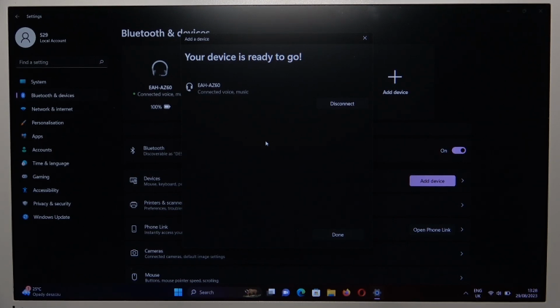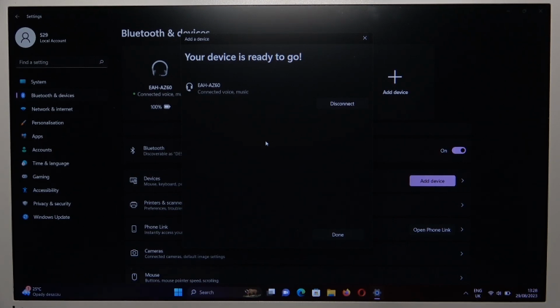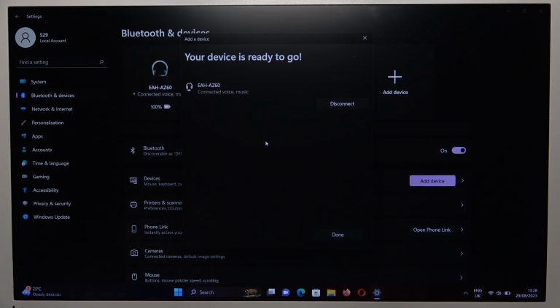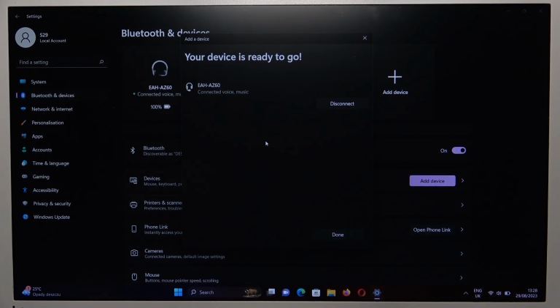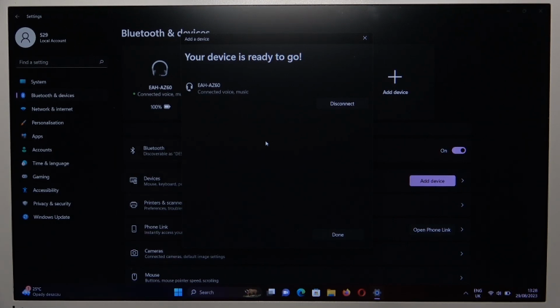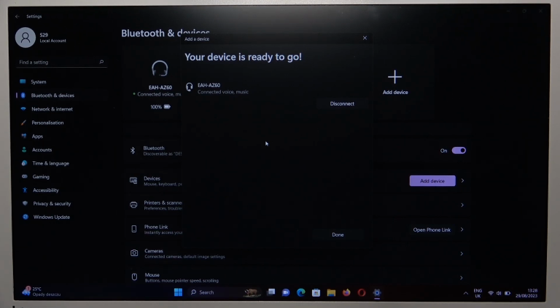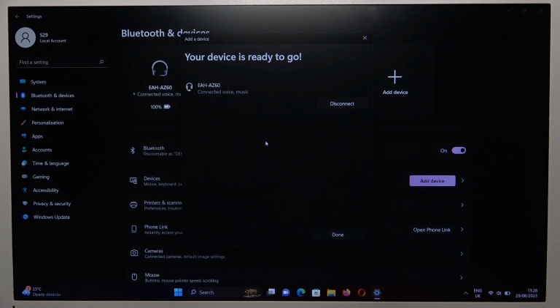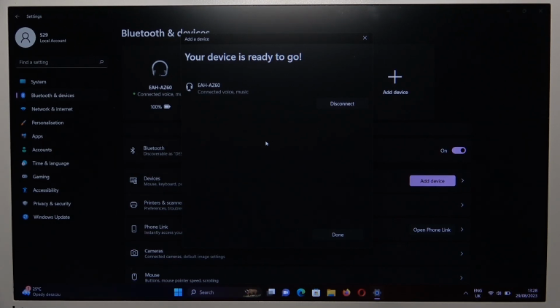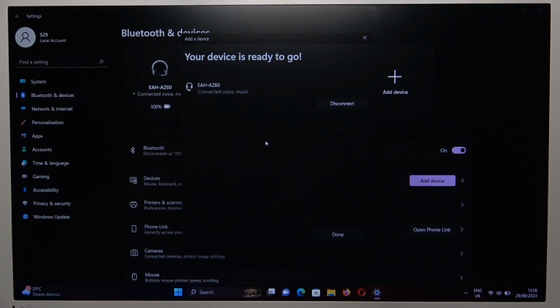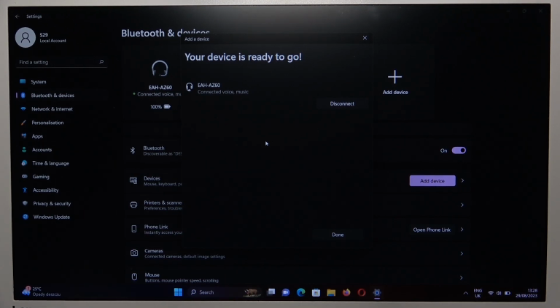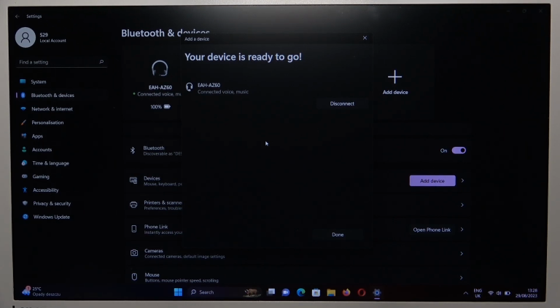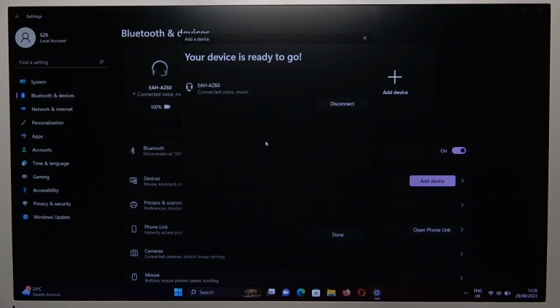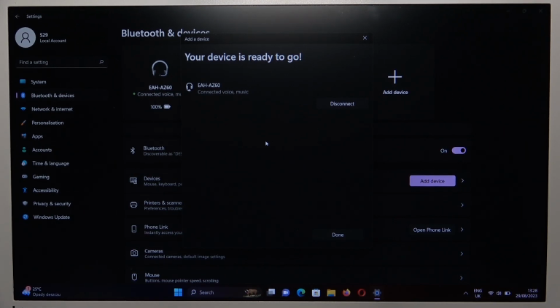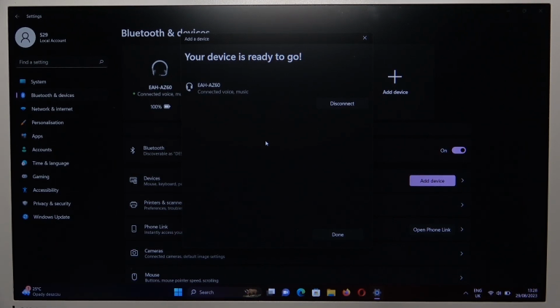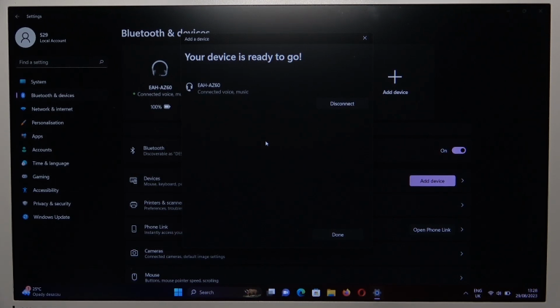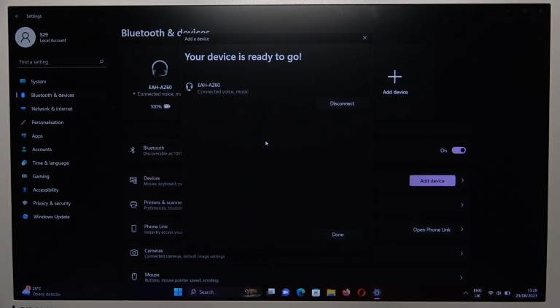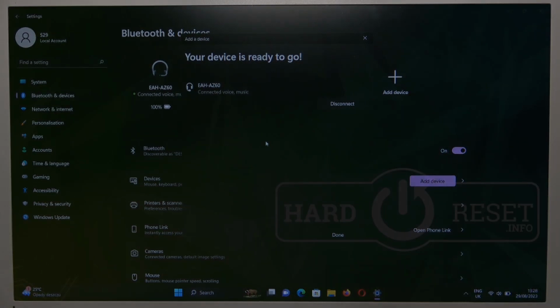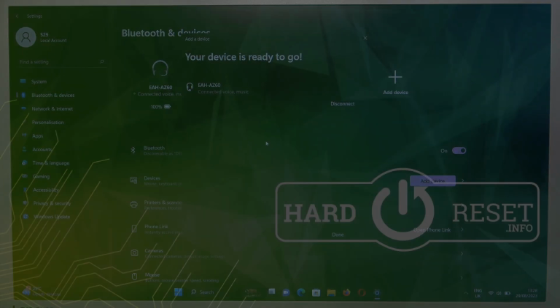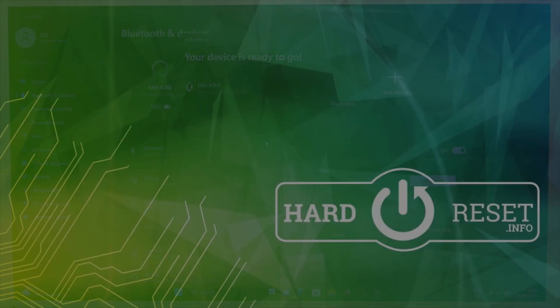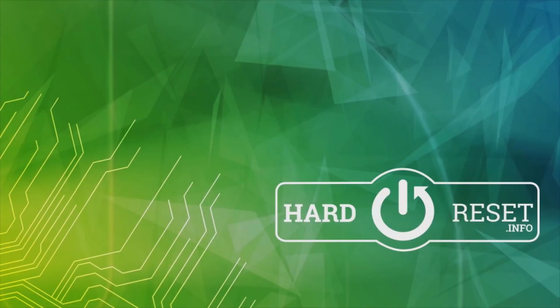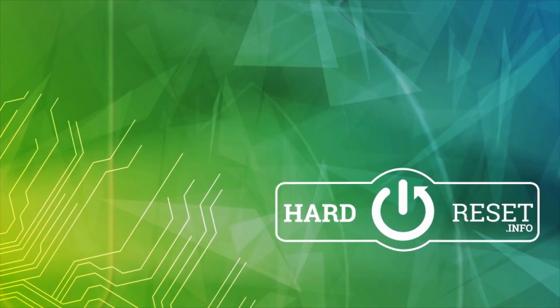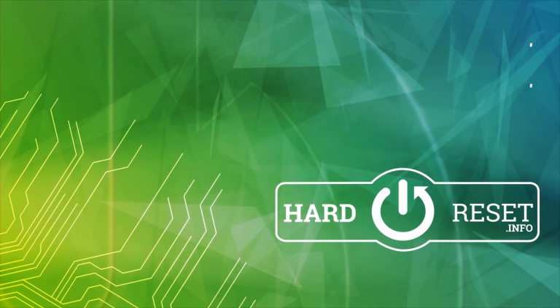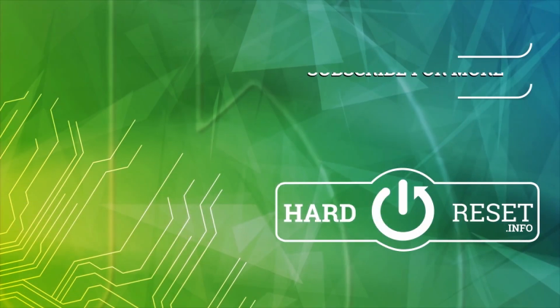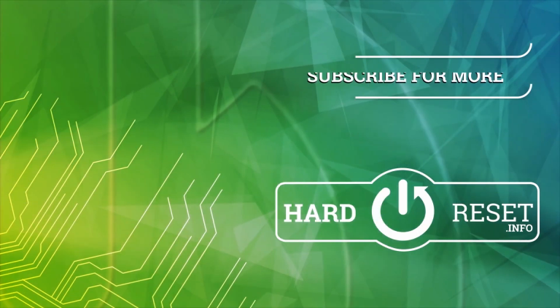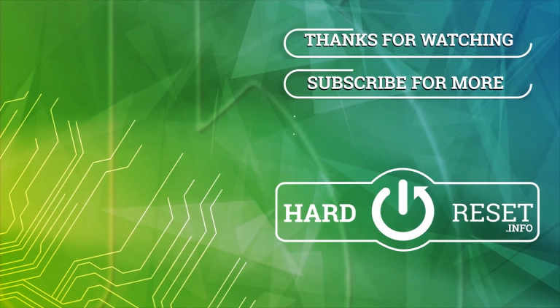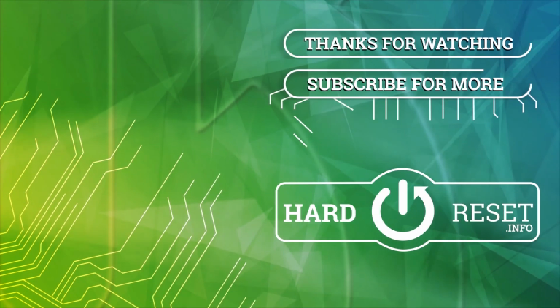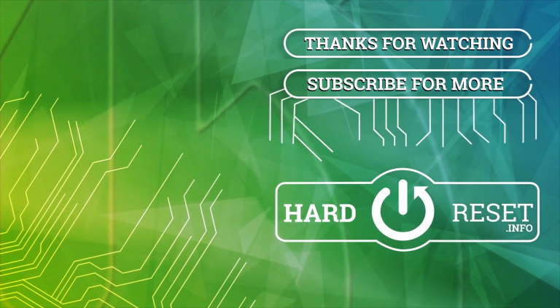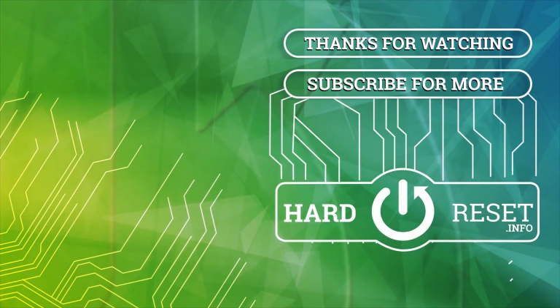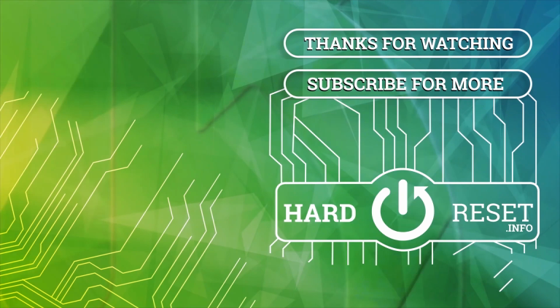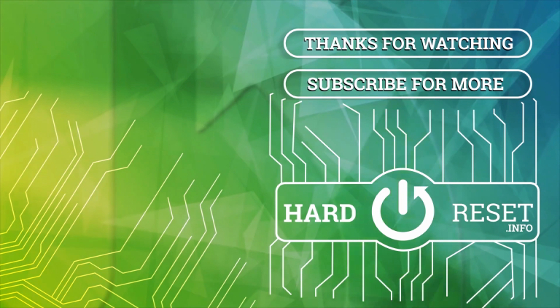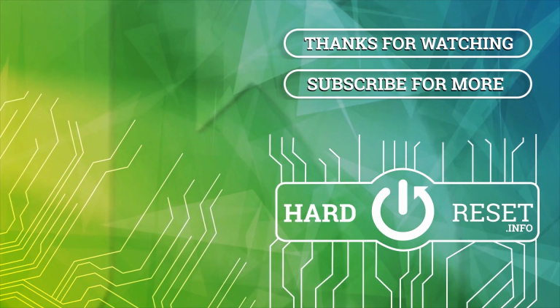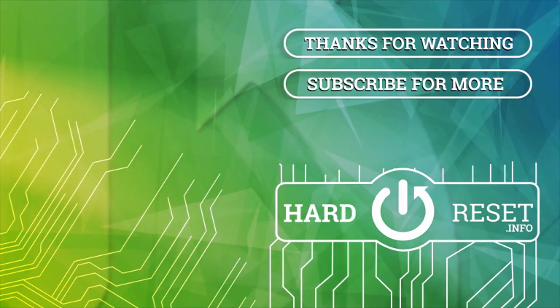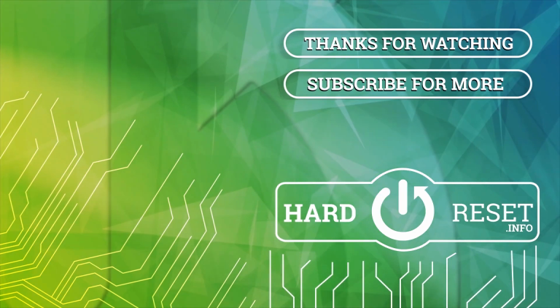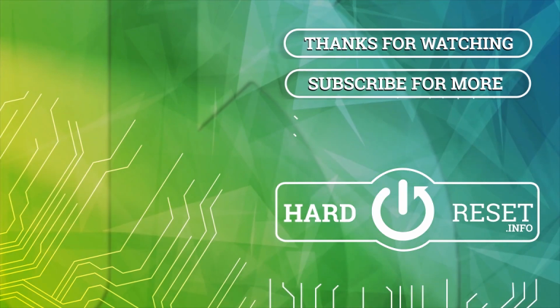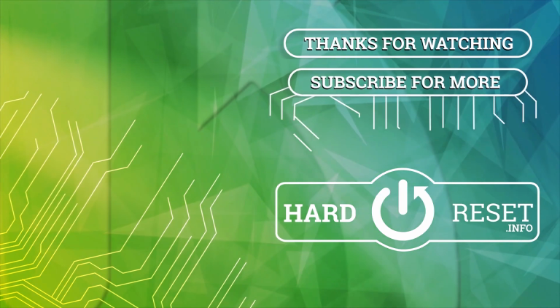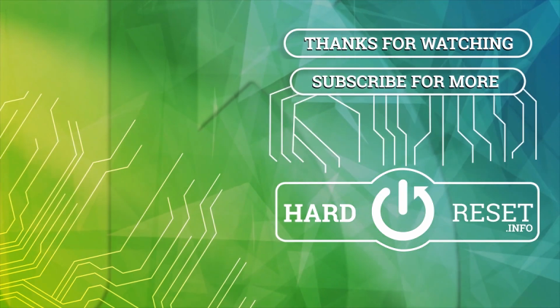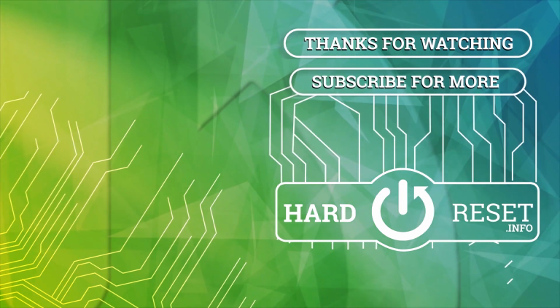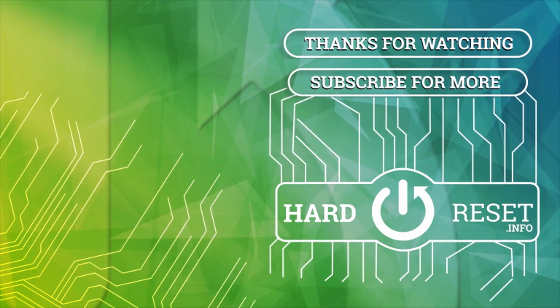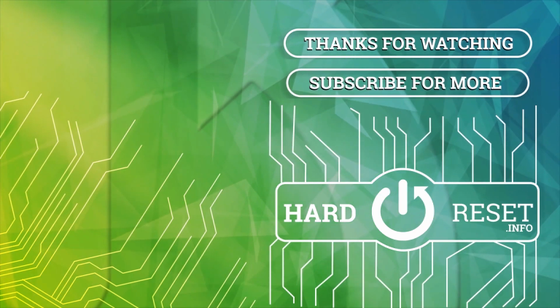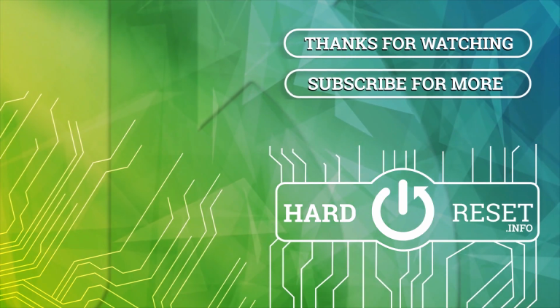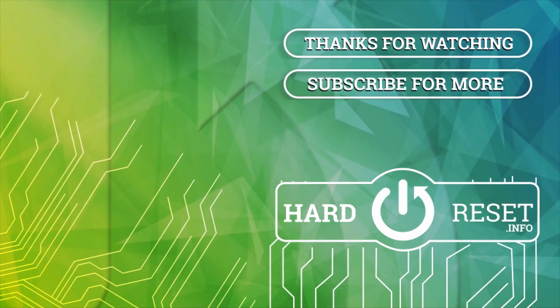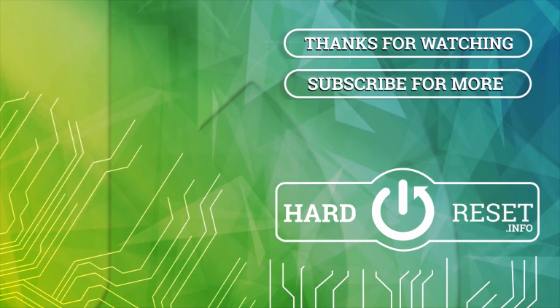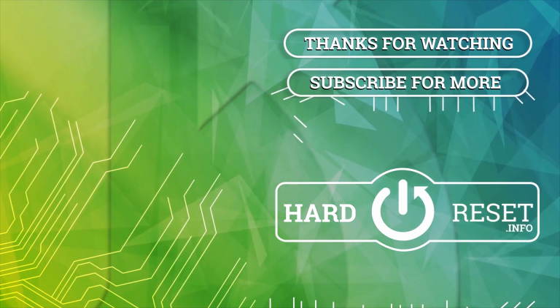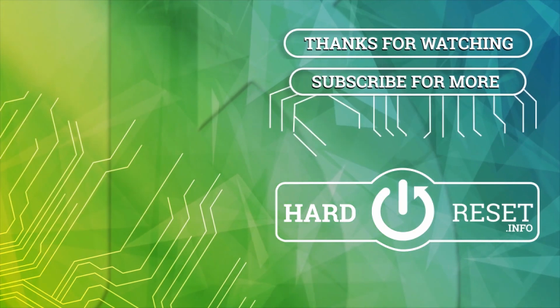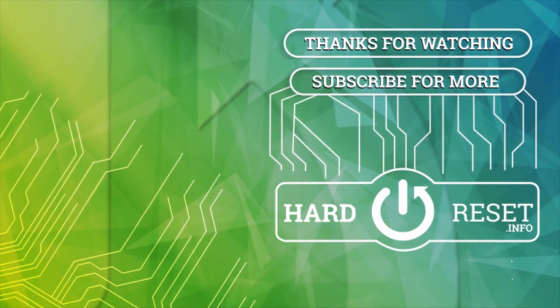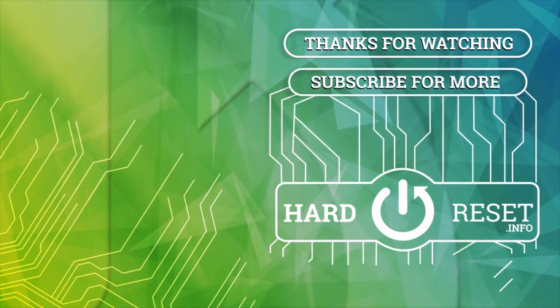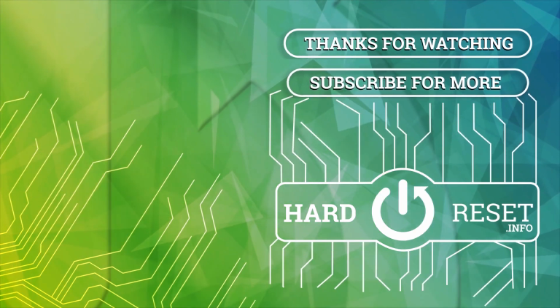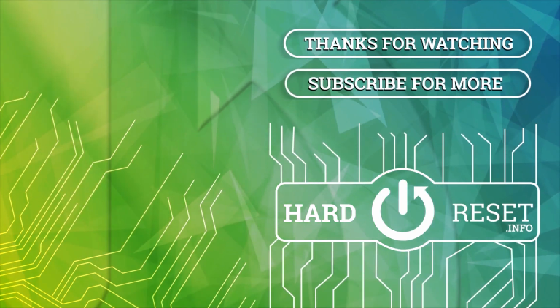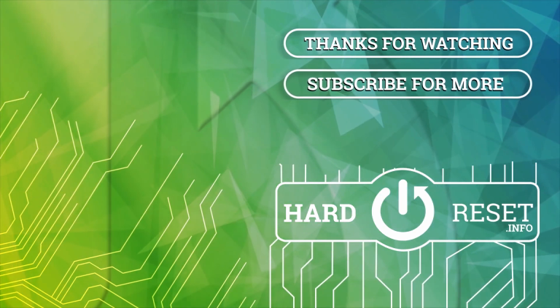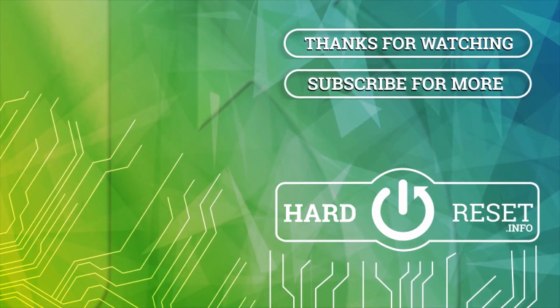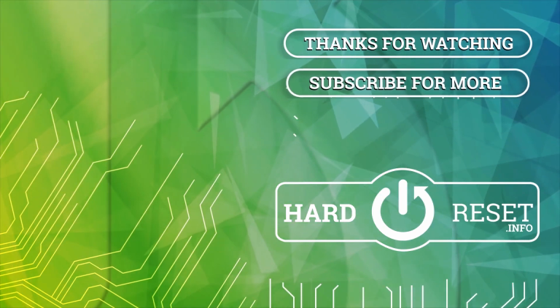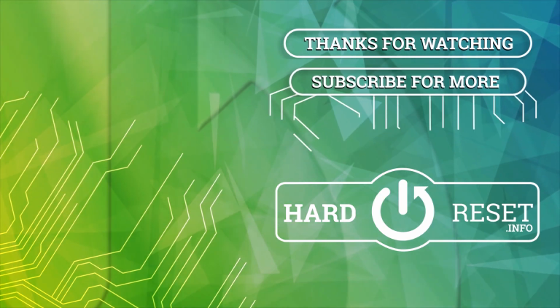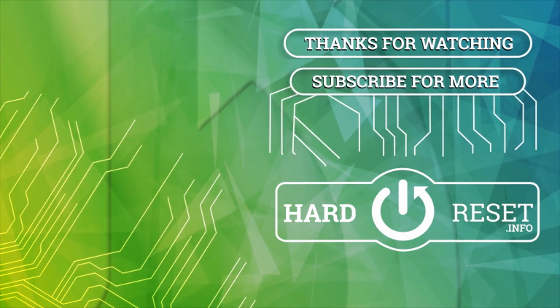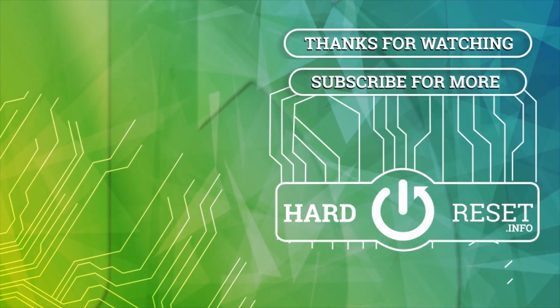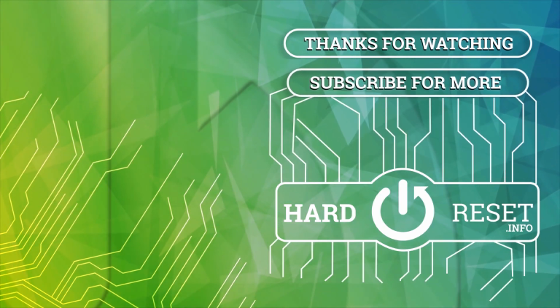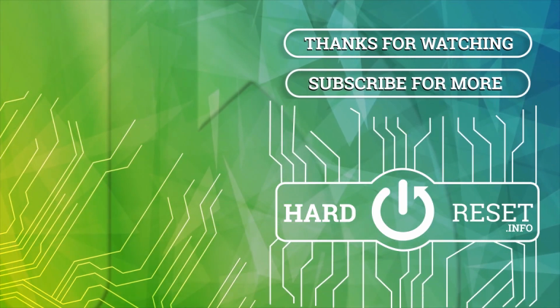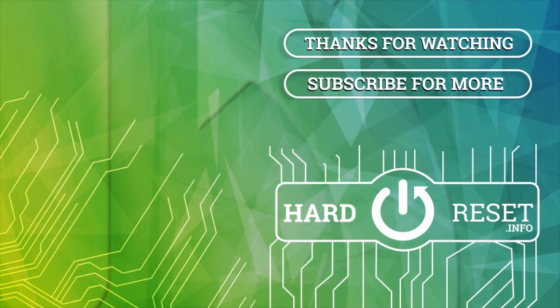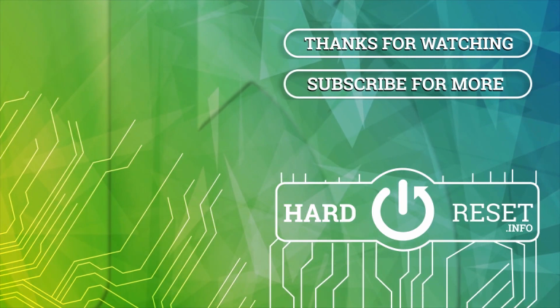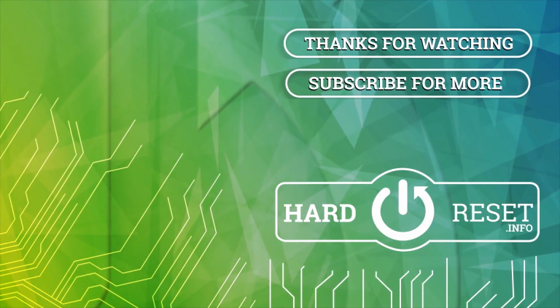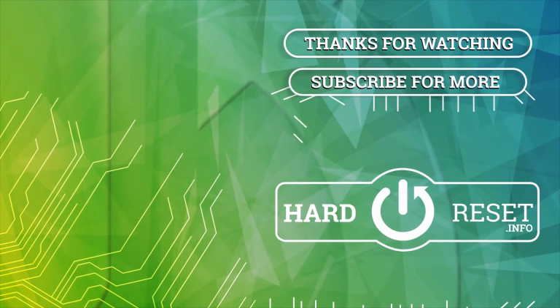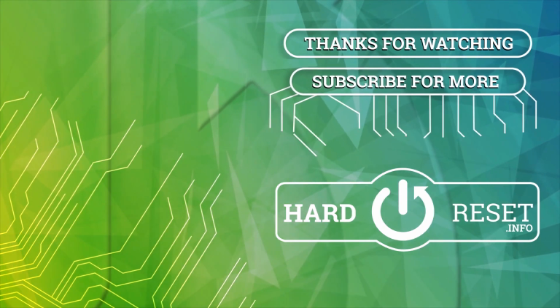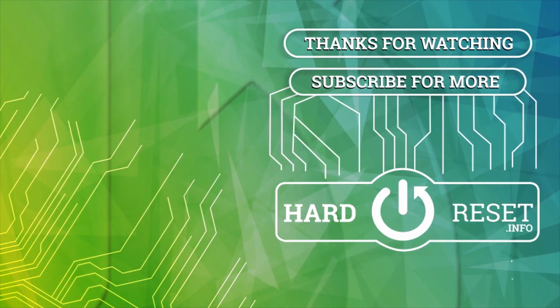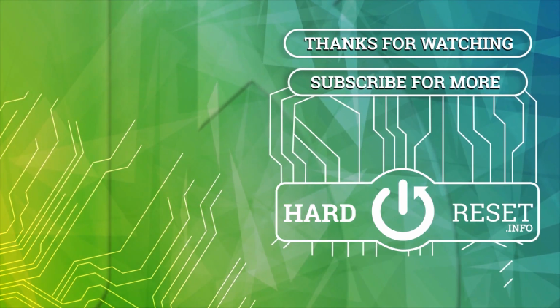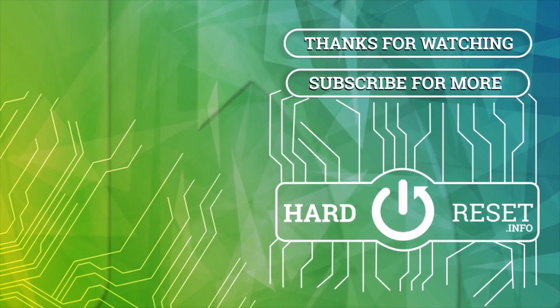And that's all for this video. Hope you like it.